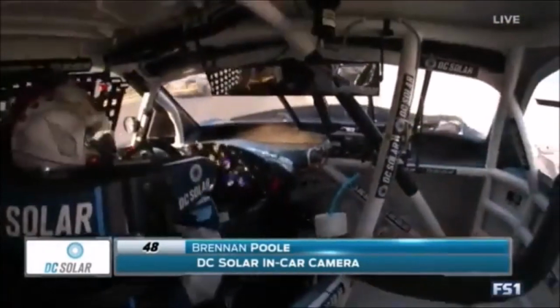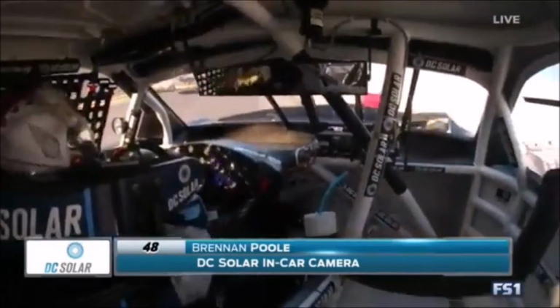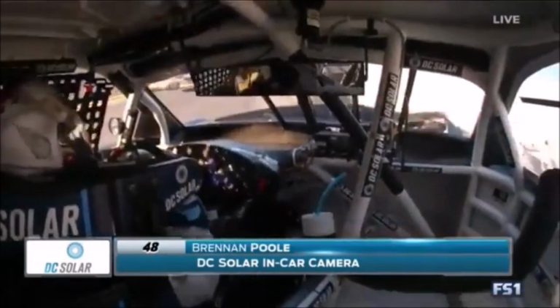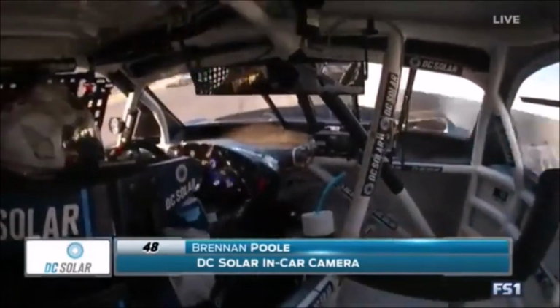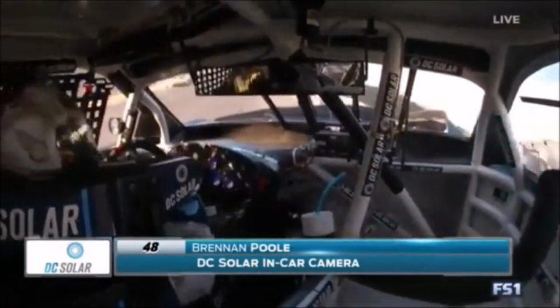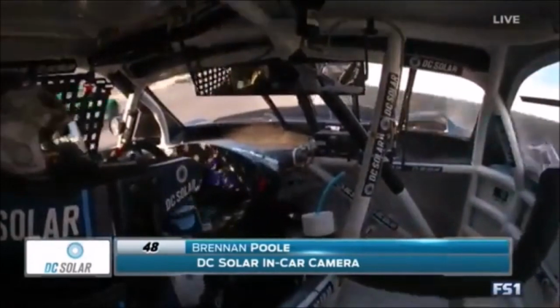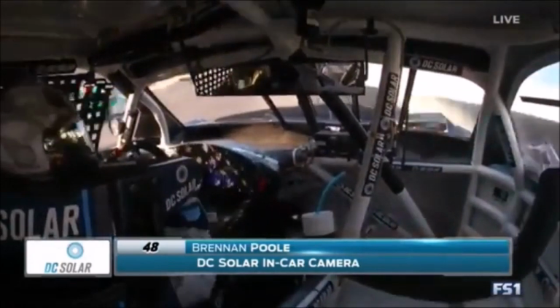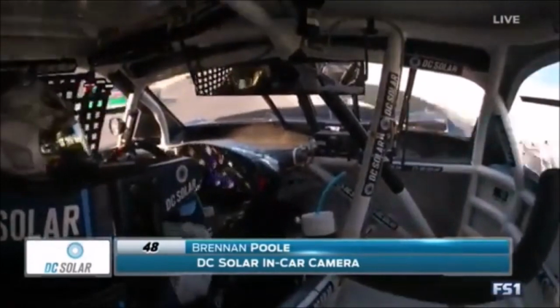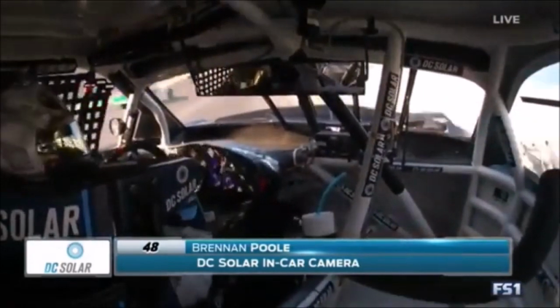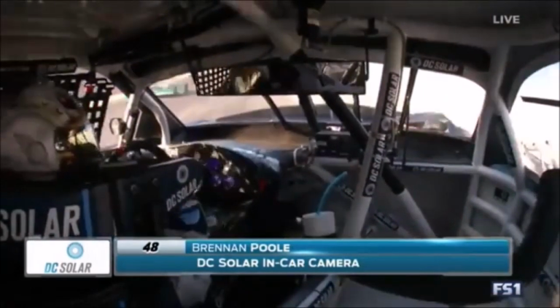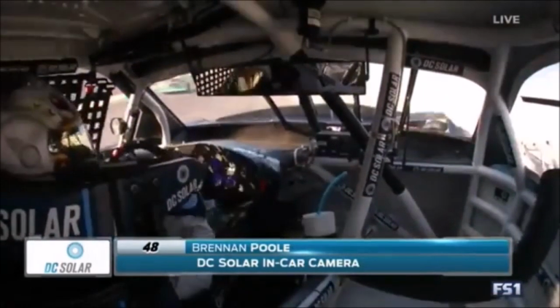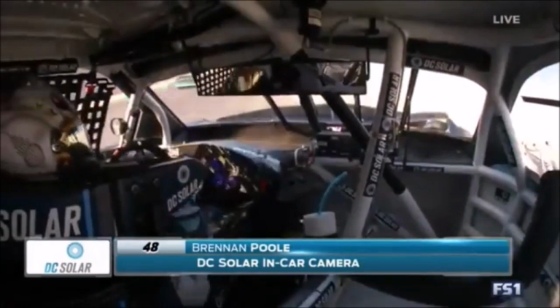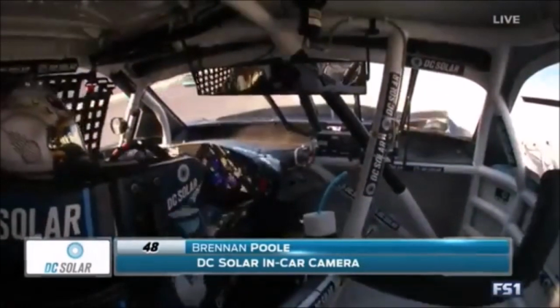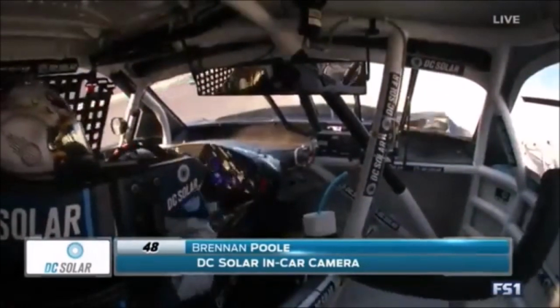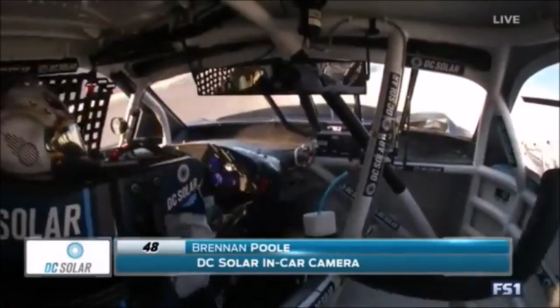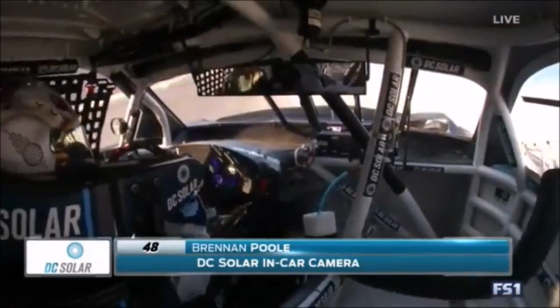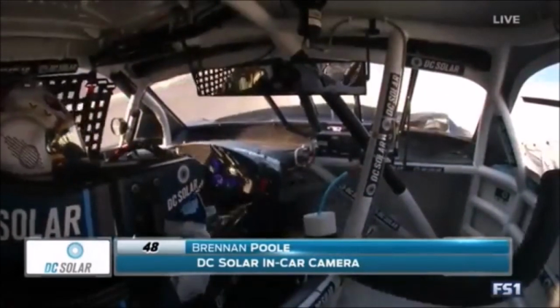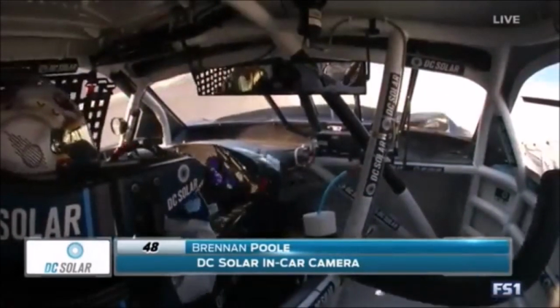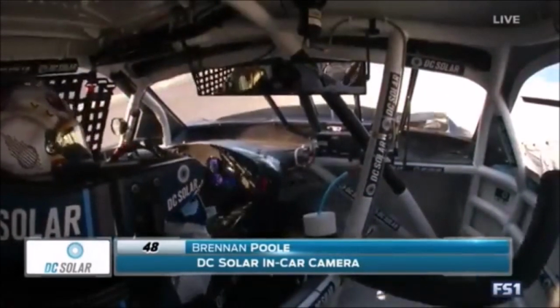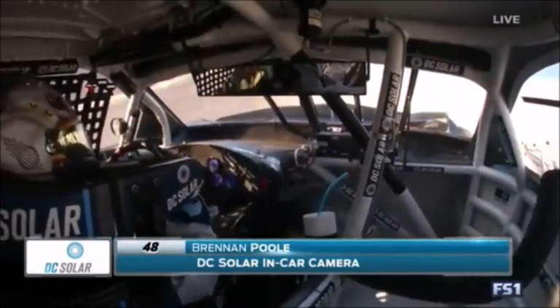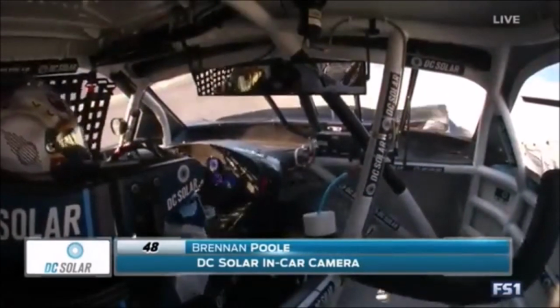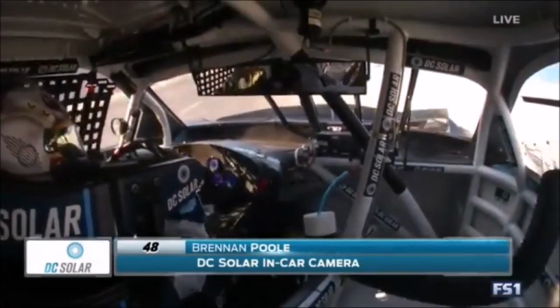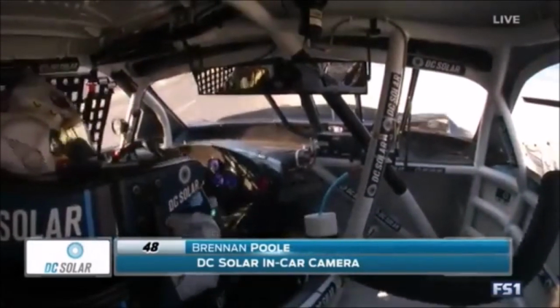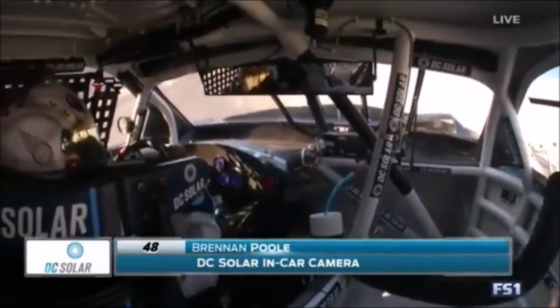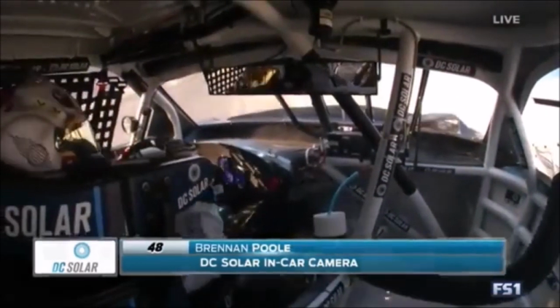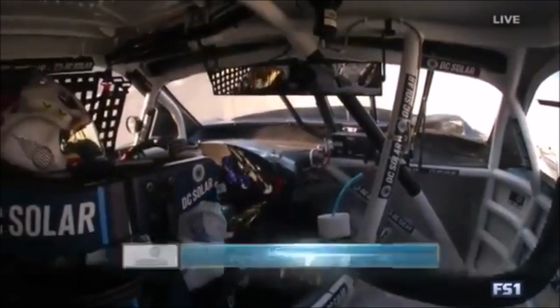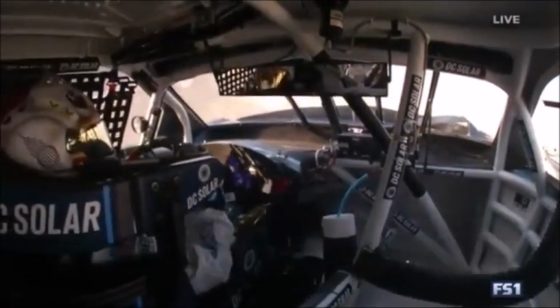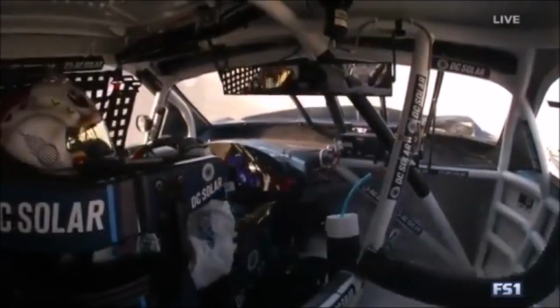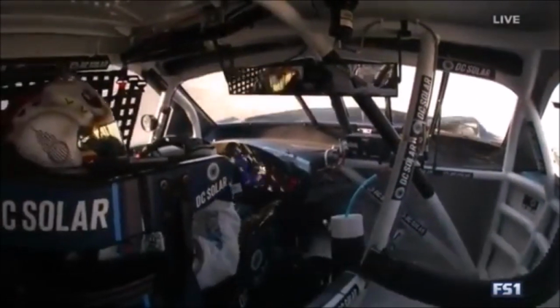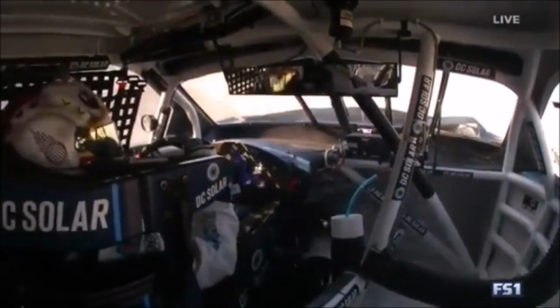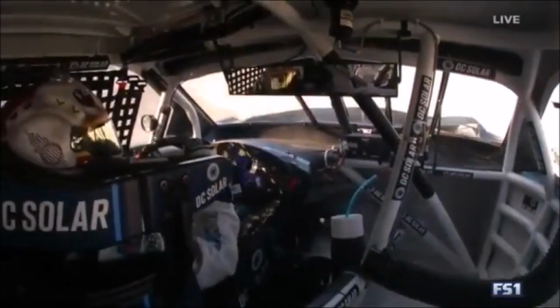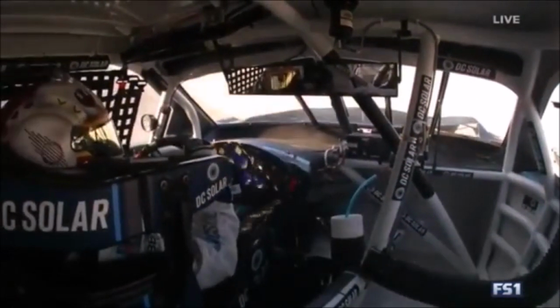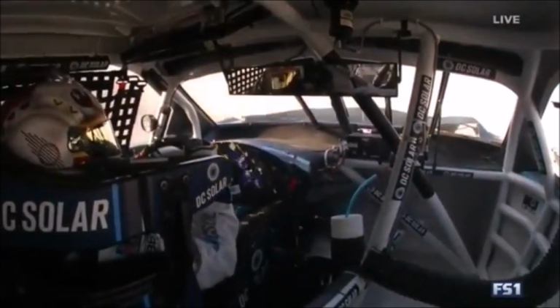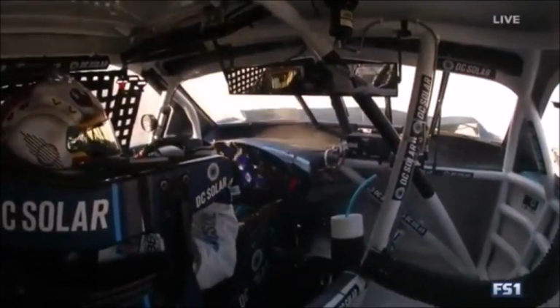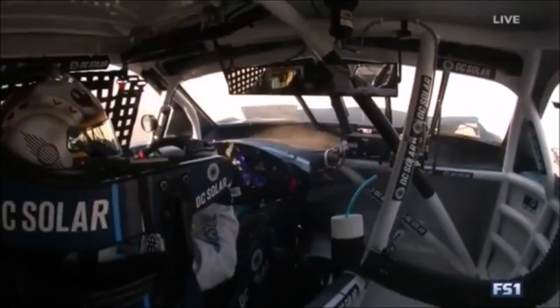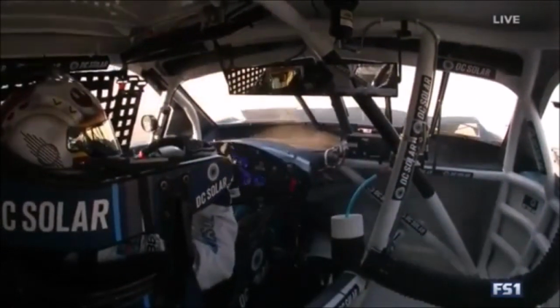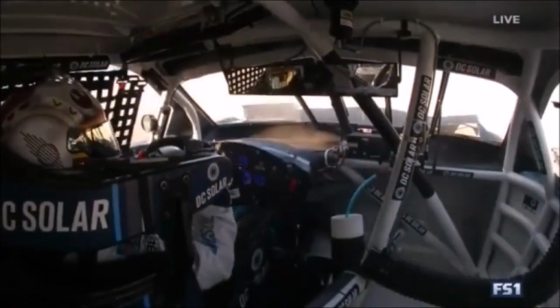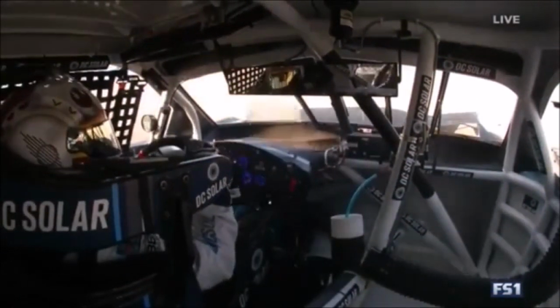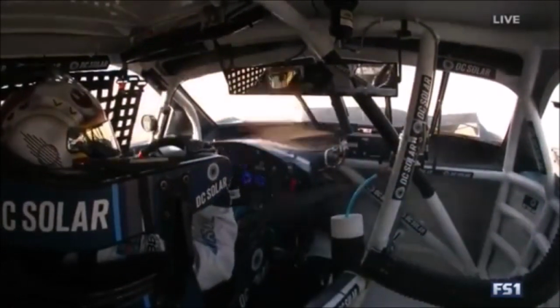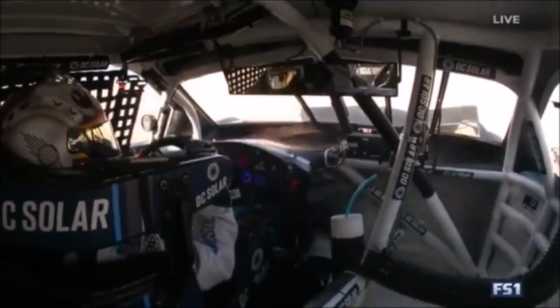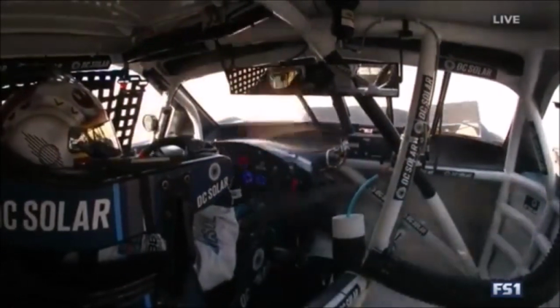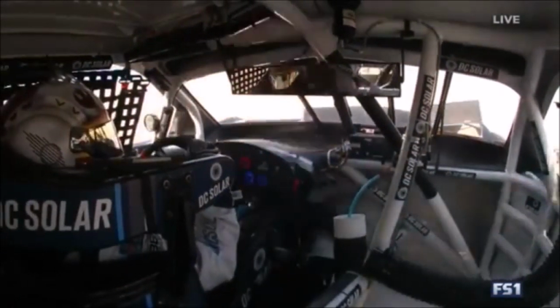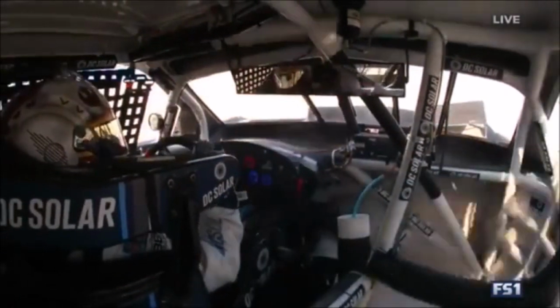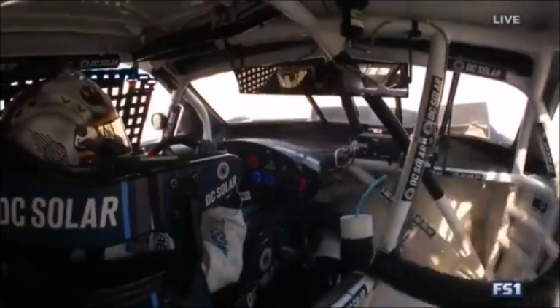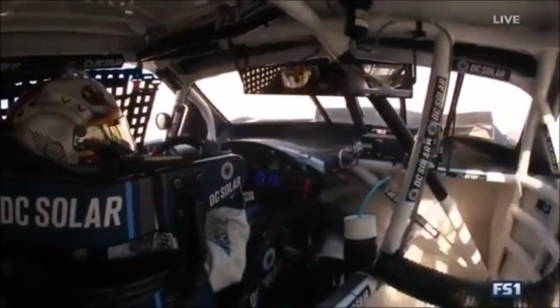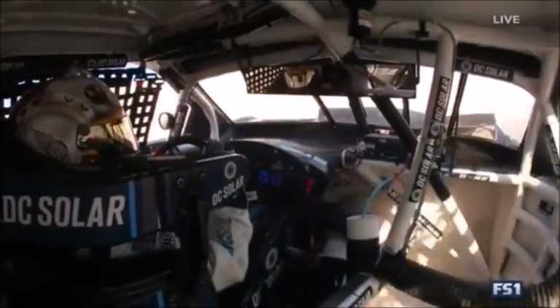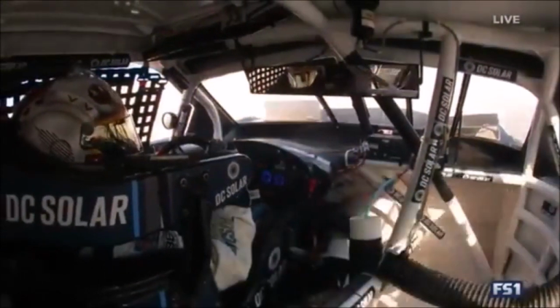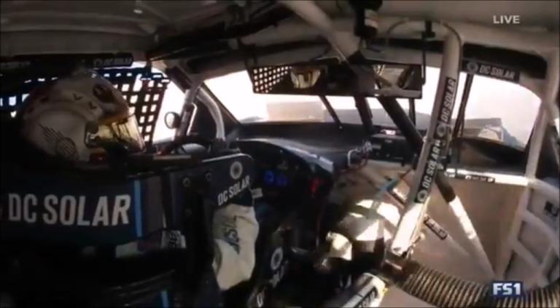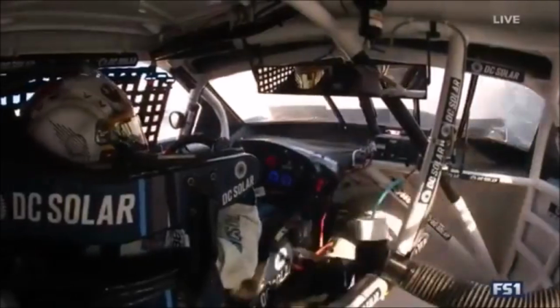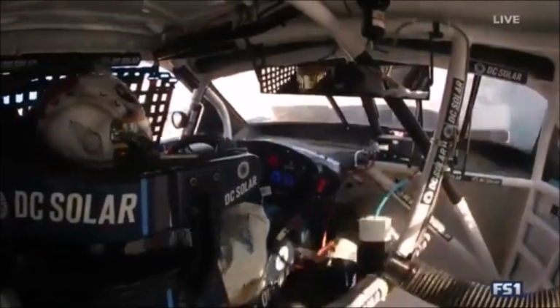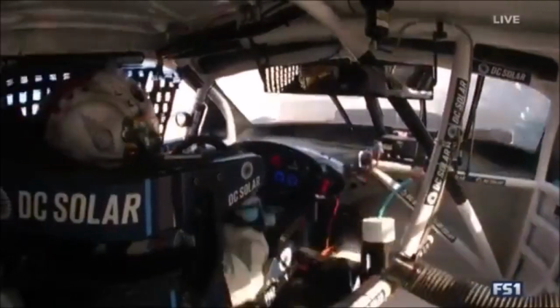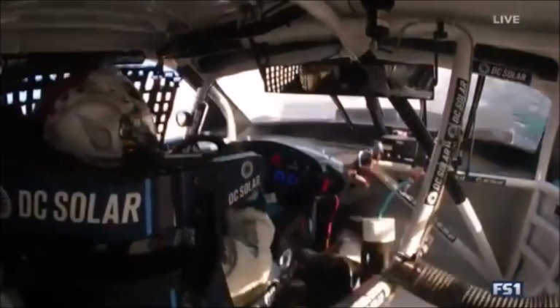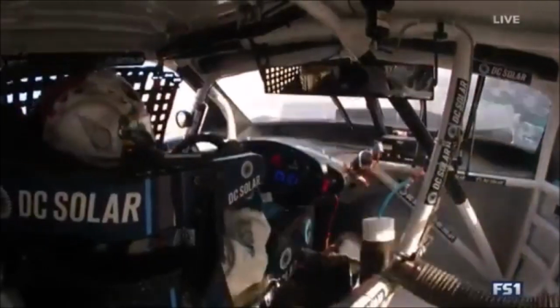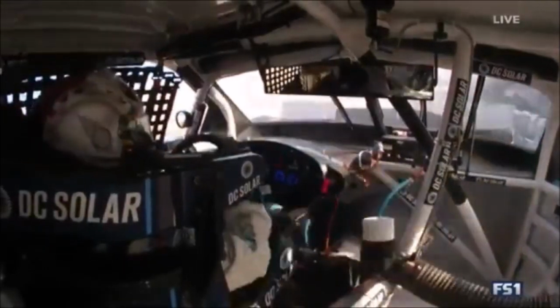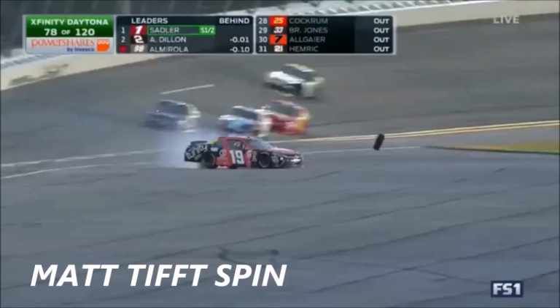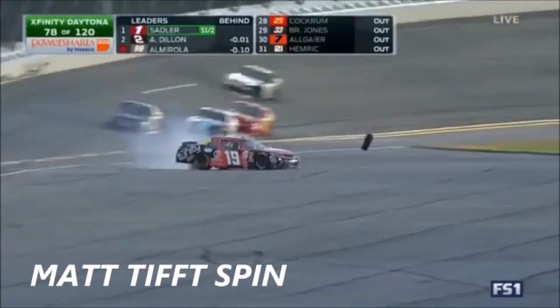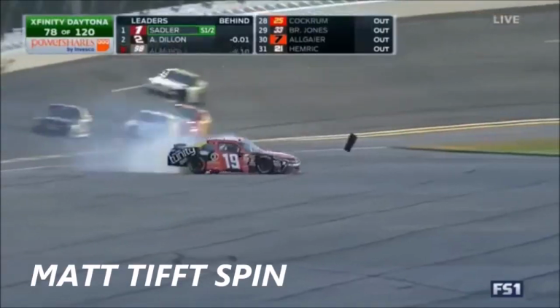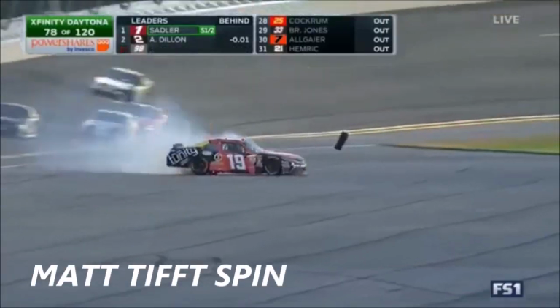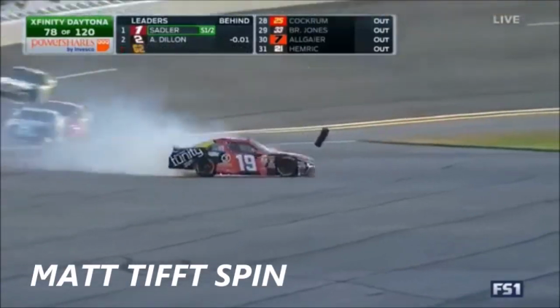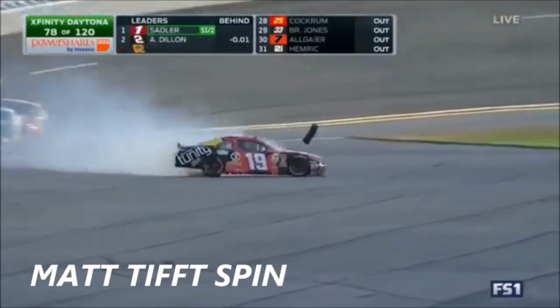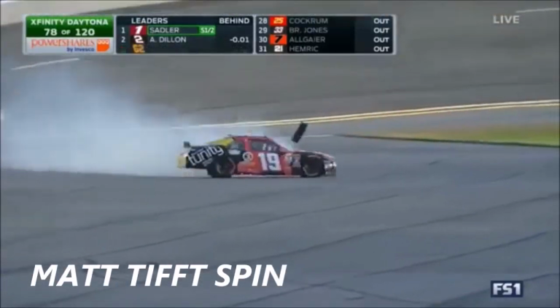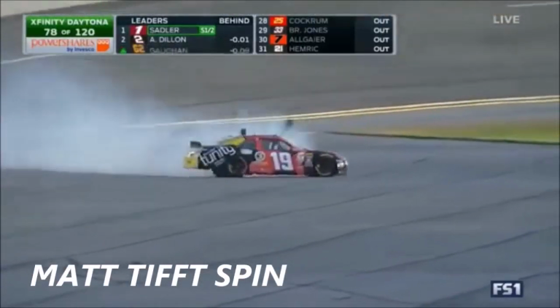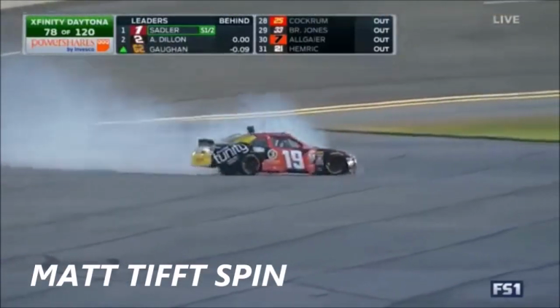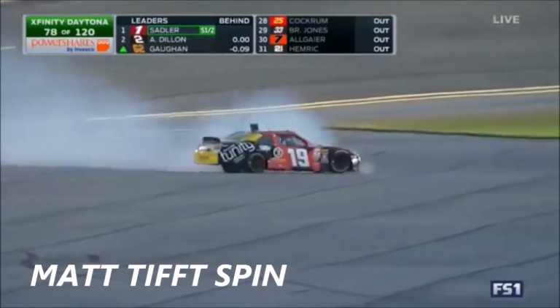That's how hard it is to do this bump drafting. We watched Brad do it for like two or three laps earlier. And now here's one breaking free.